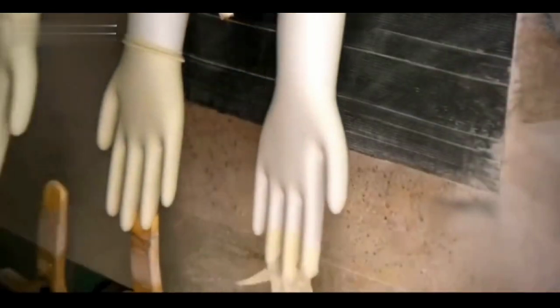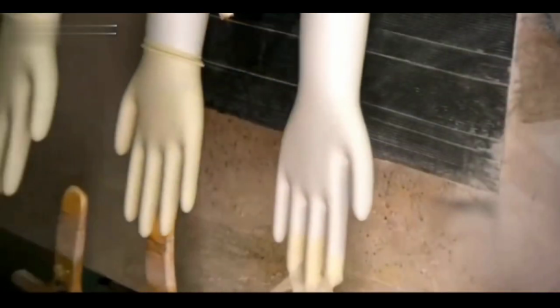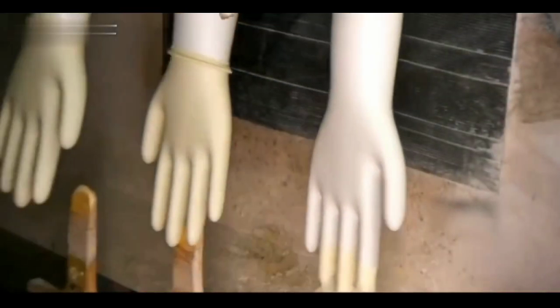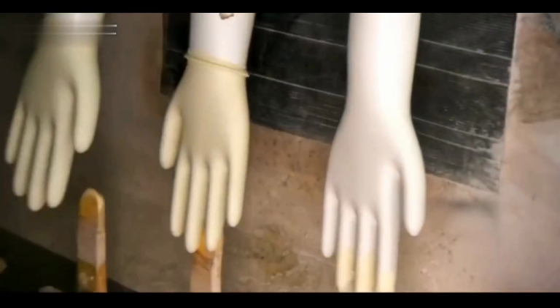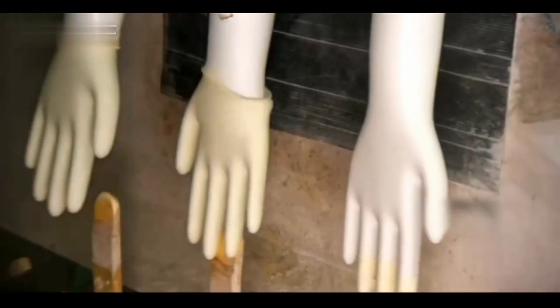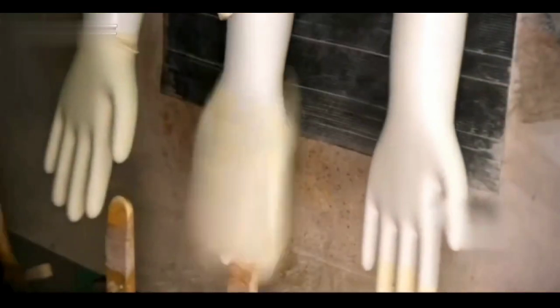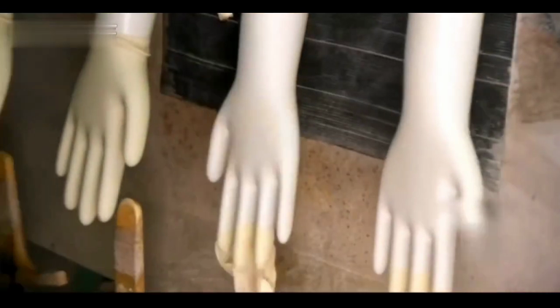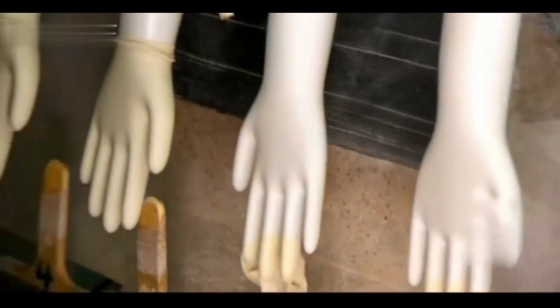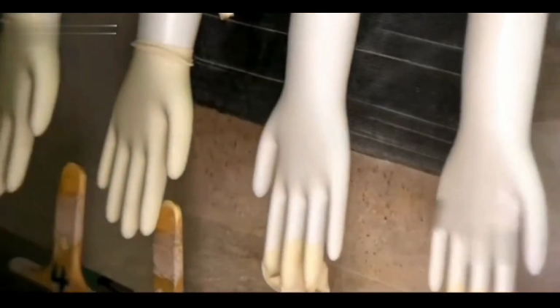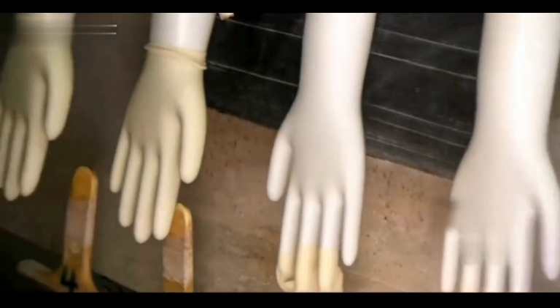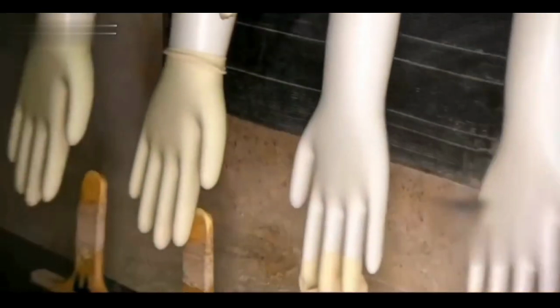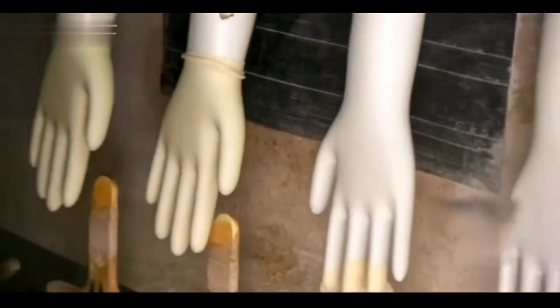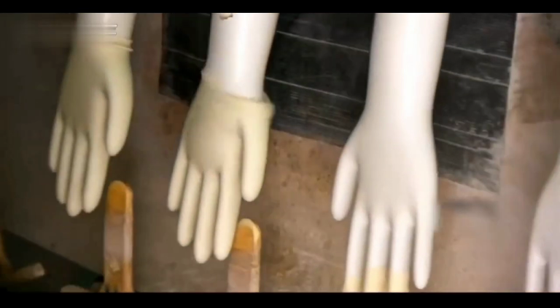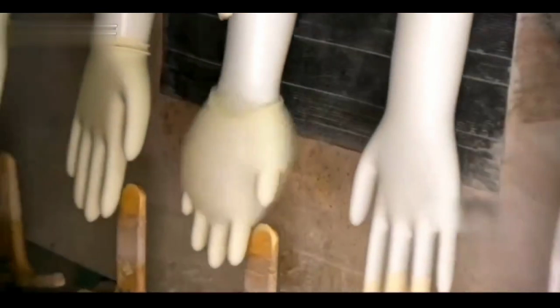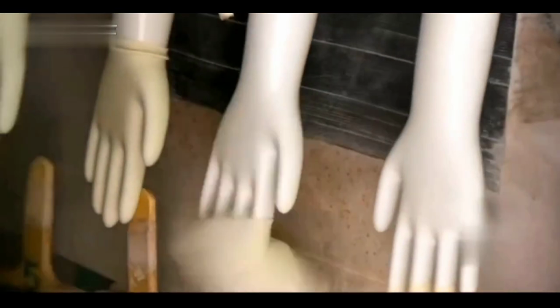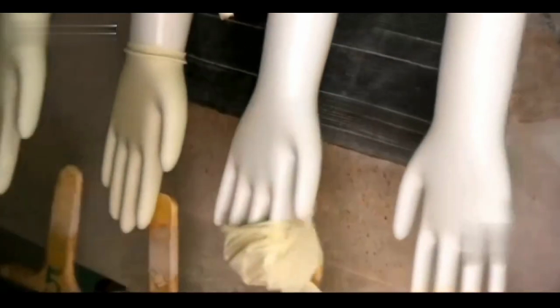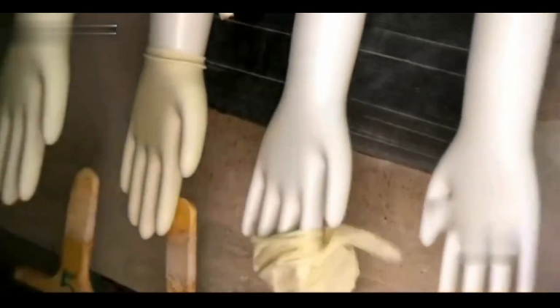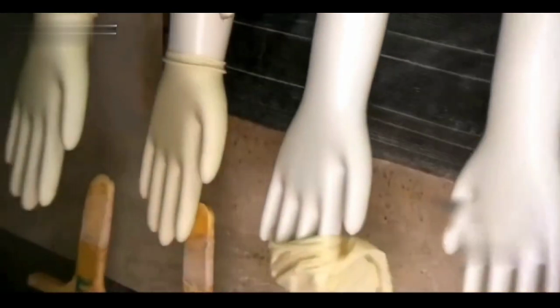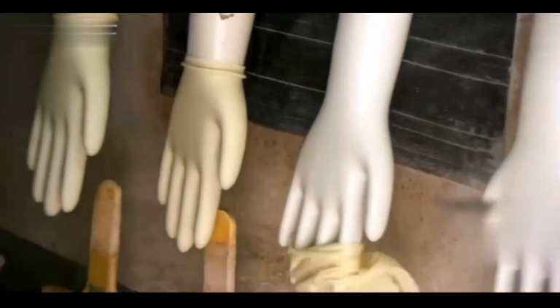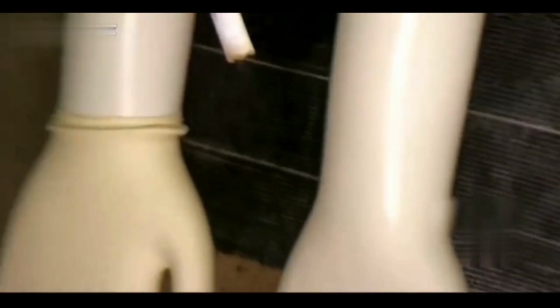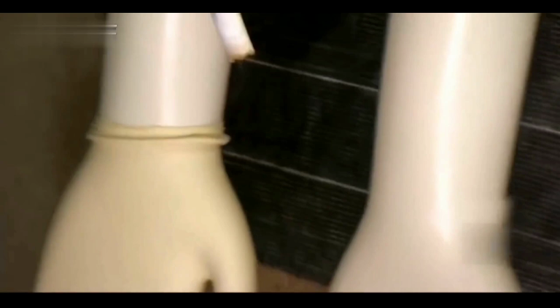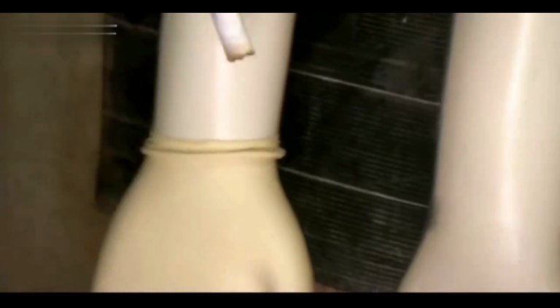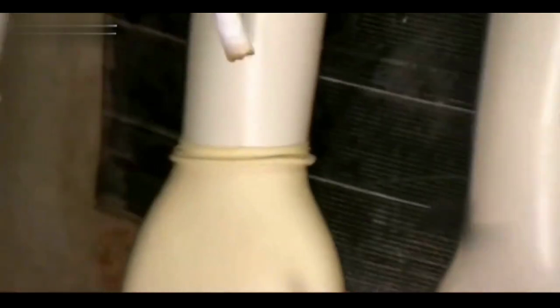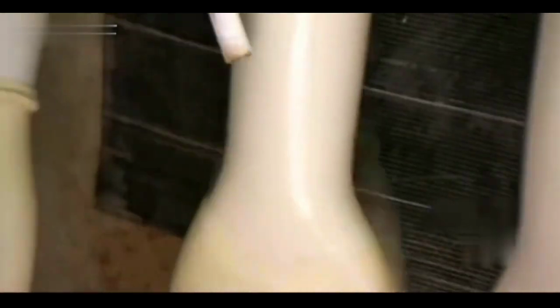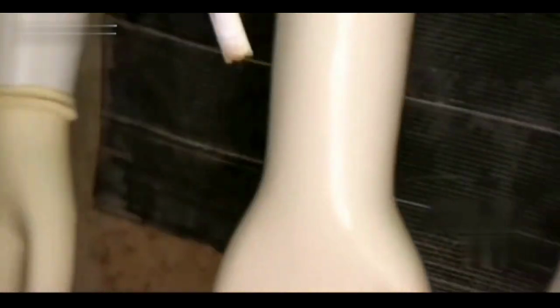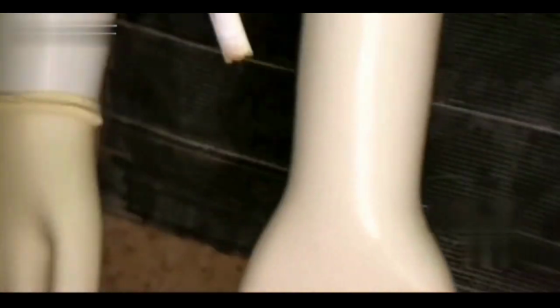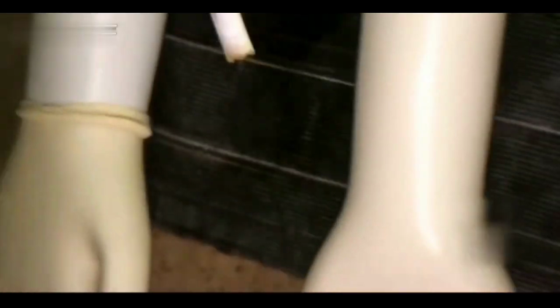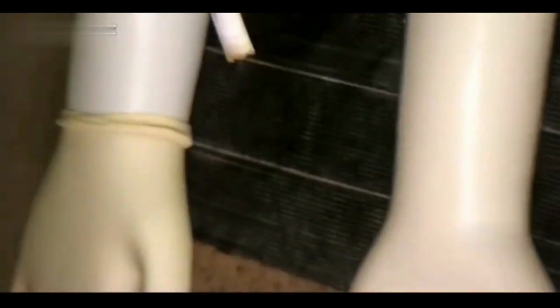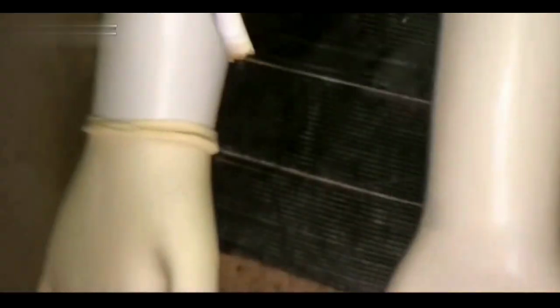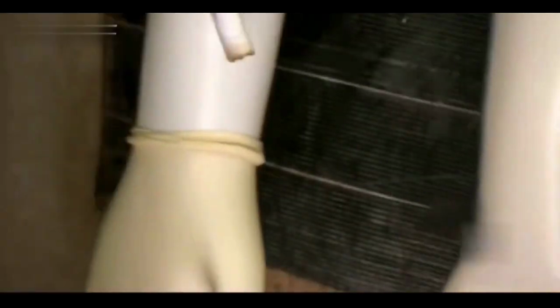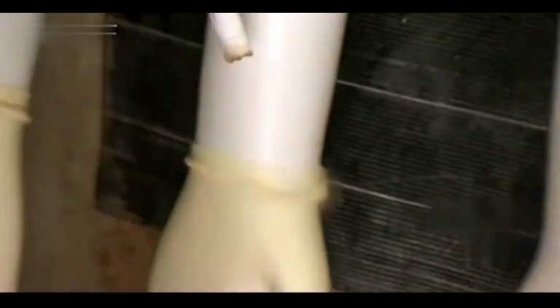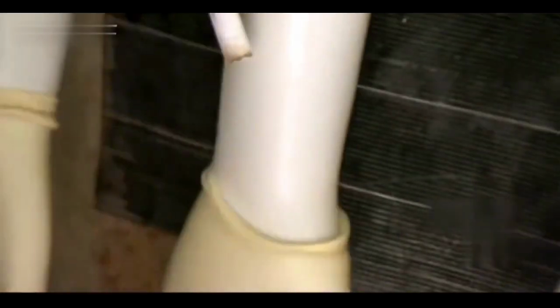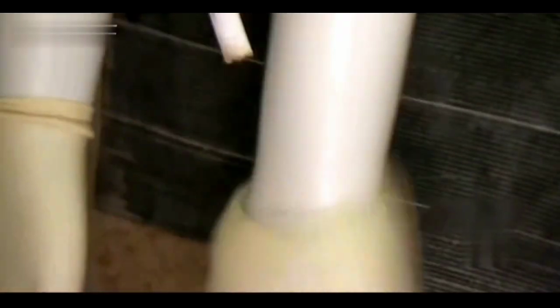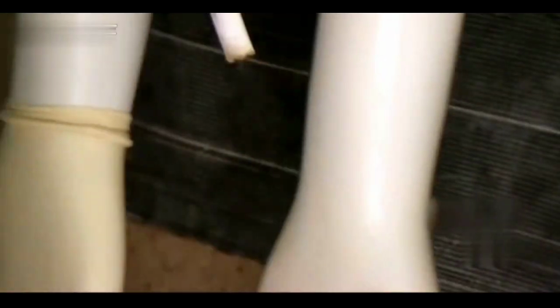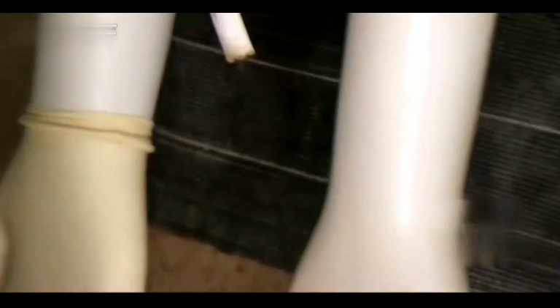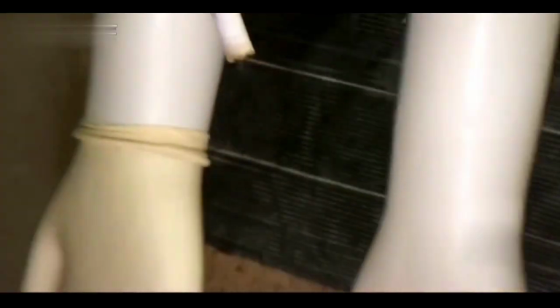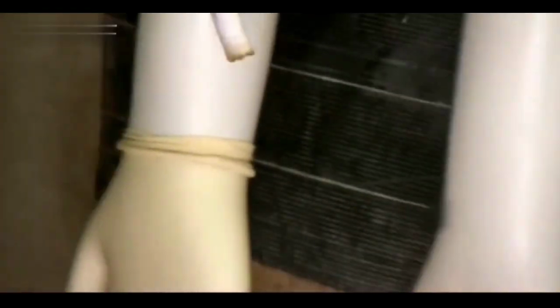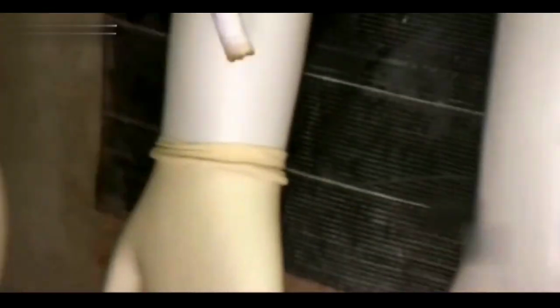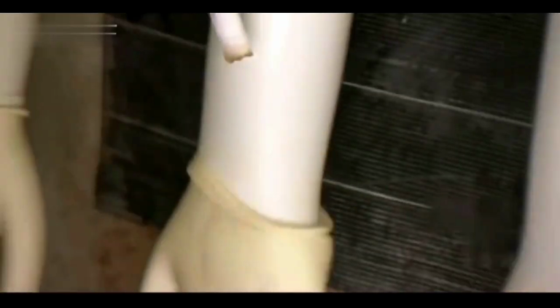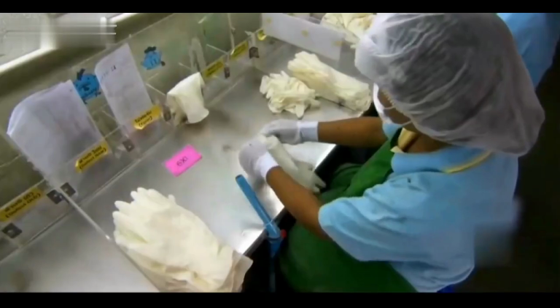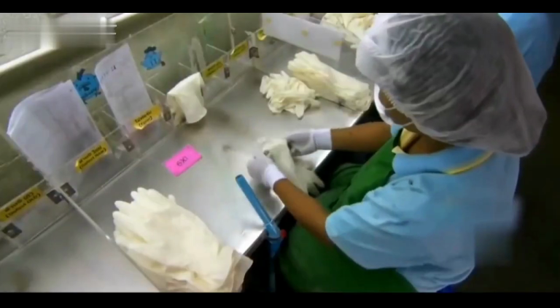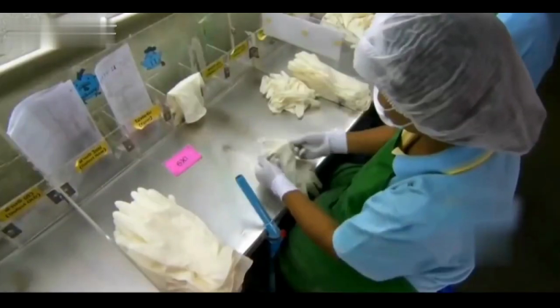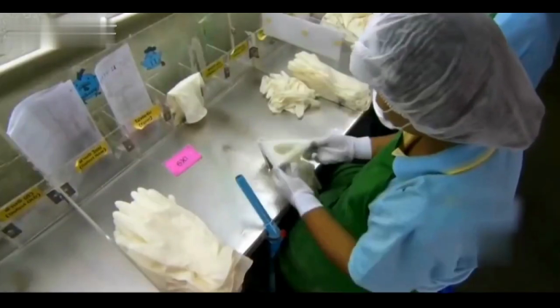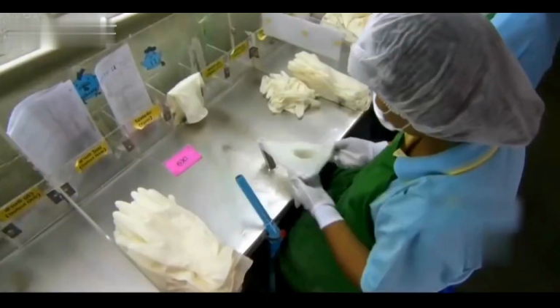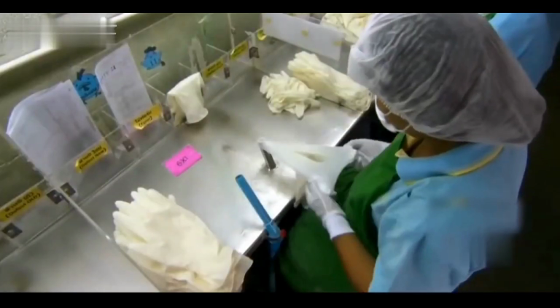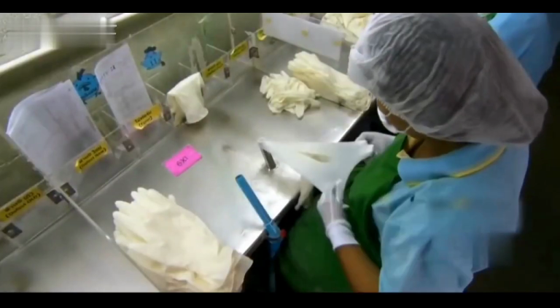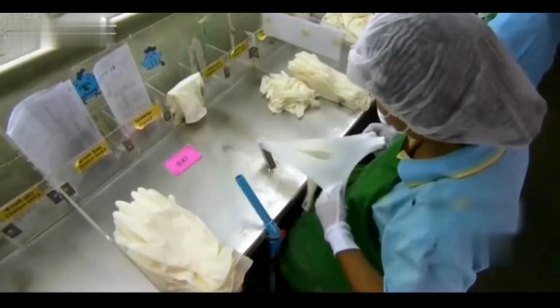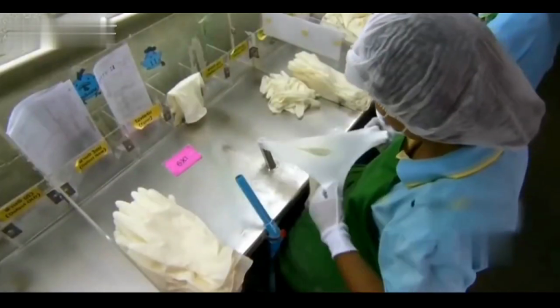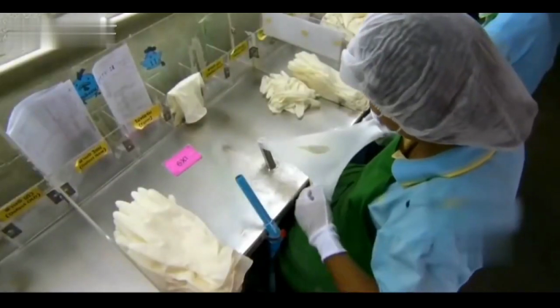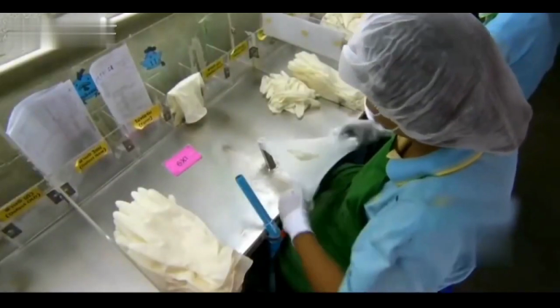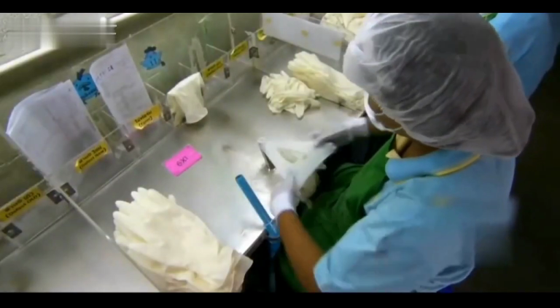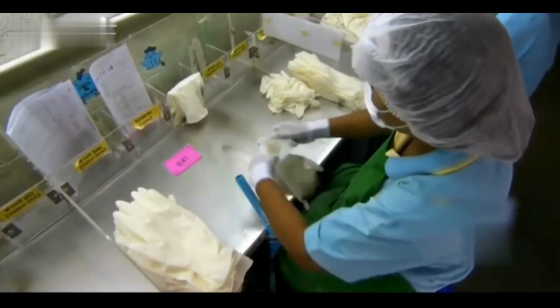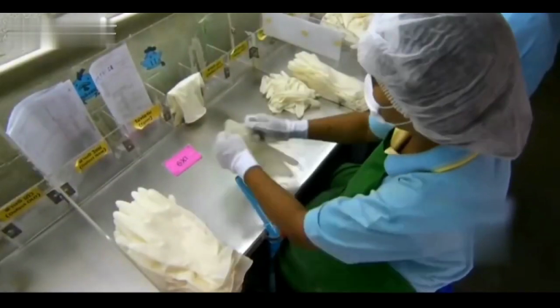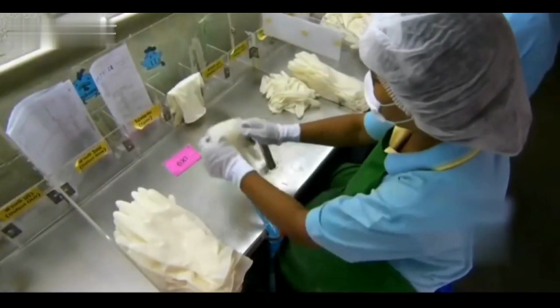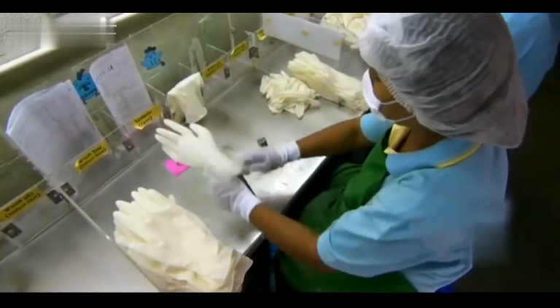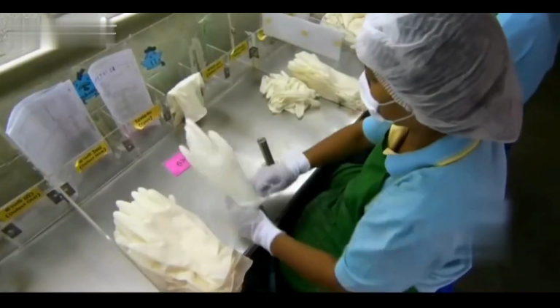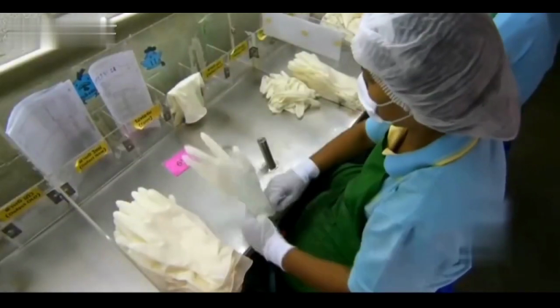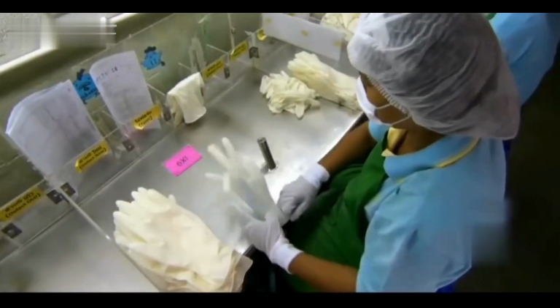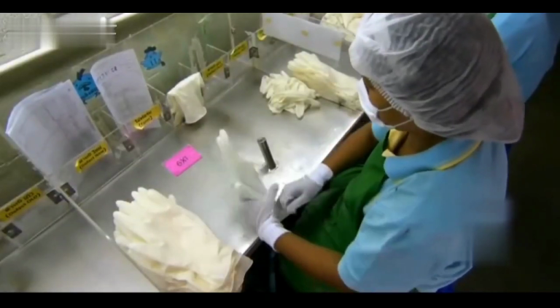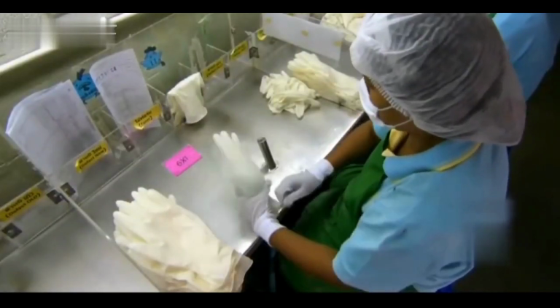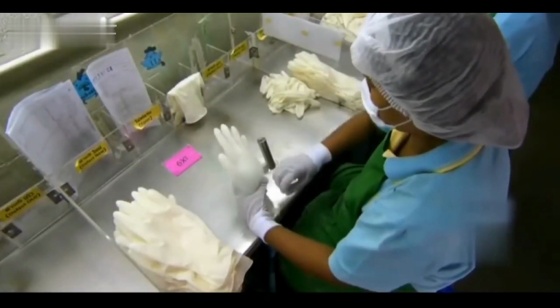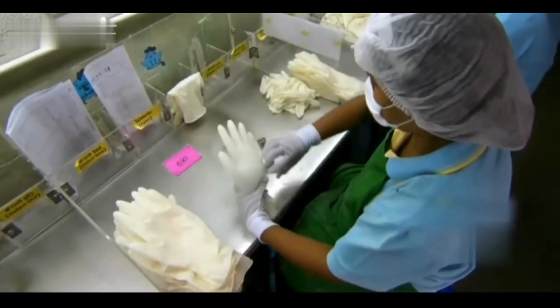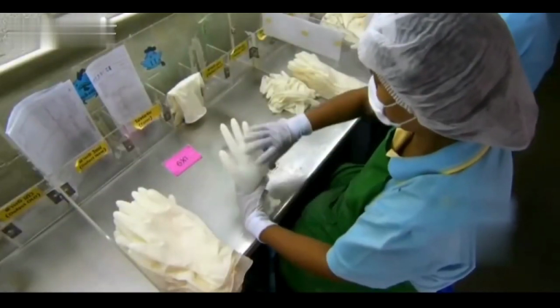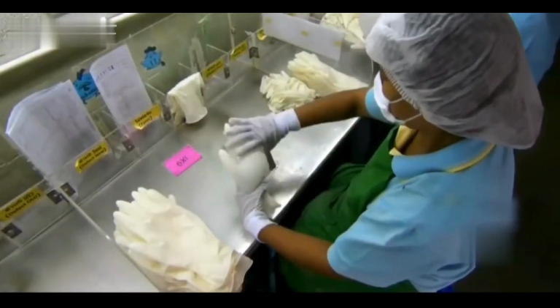Natural latex gloves, on the other hand, are removed from the mold with light pressure and a gentle blow.